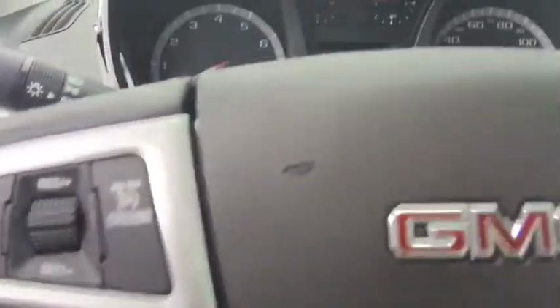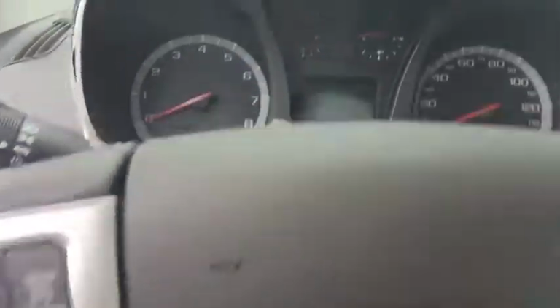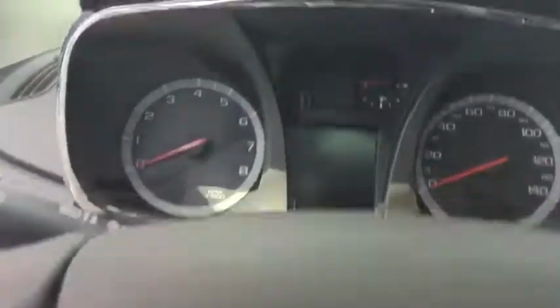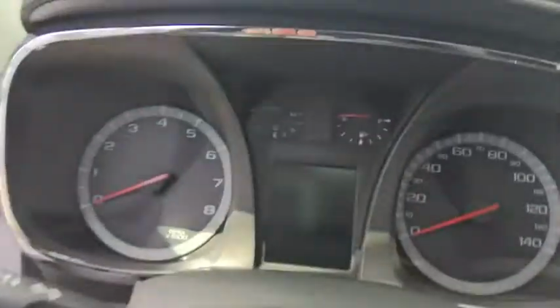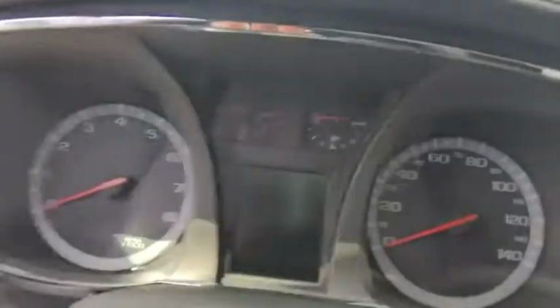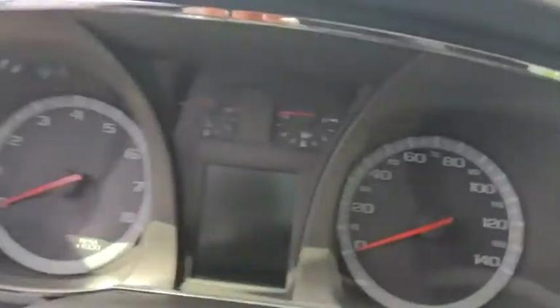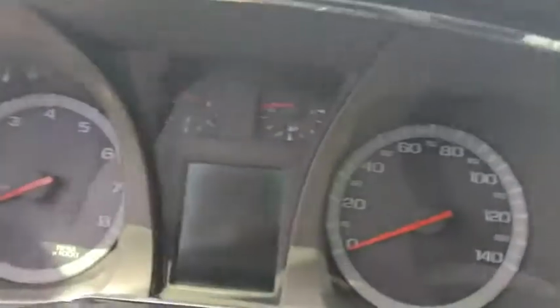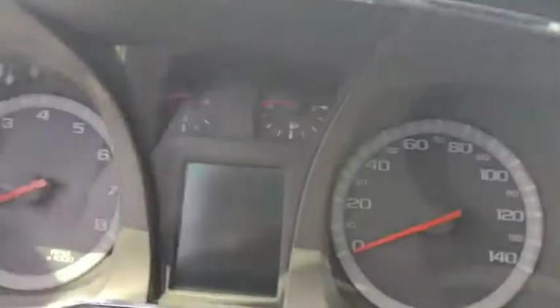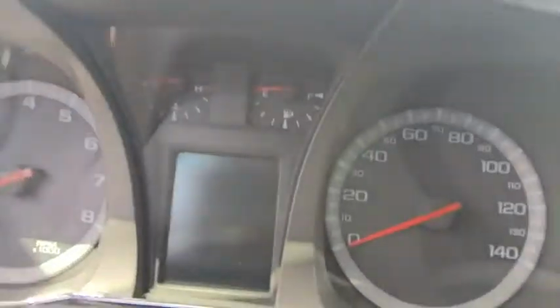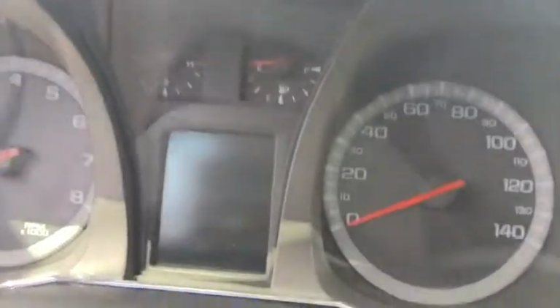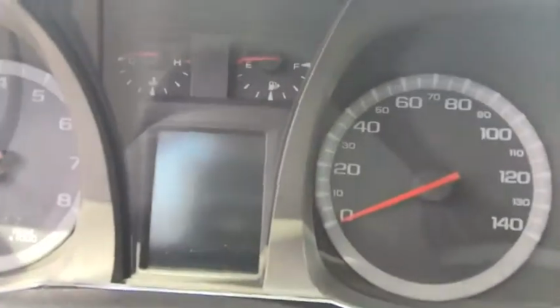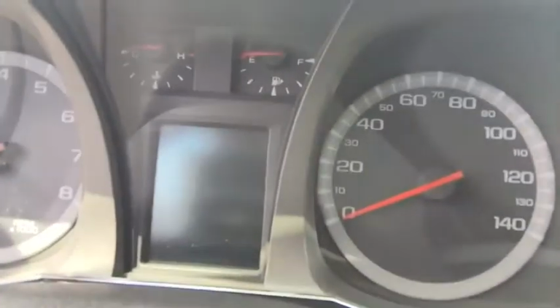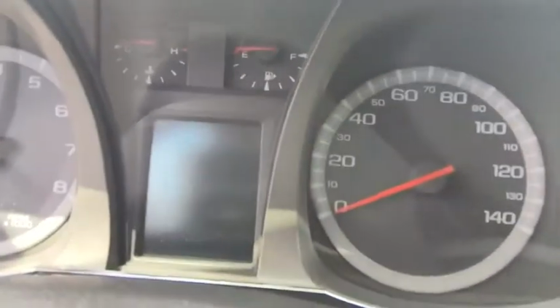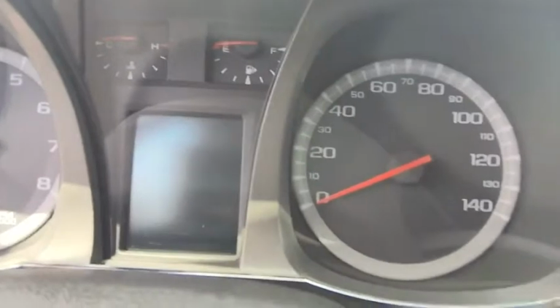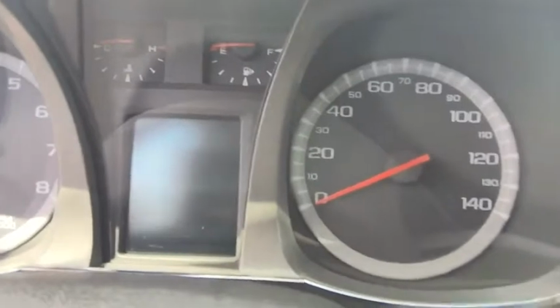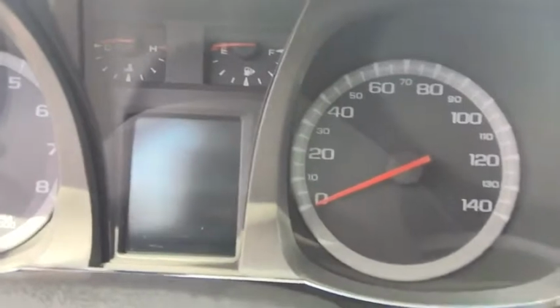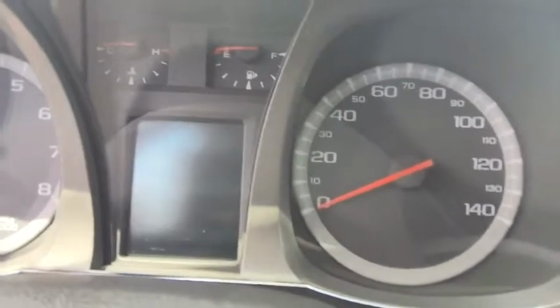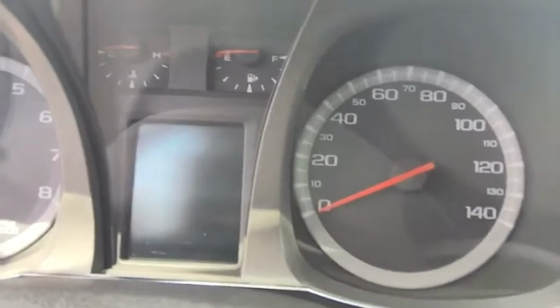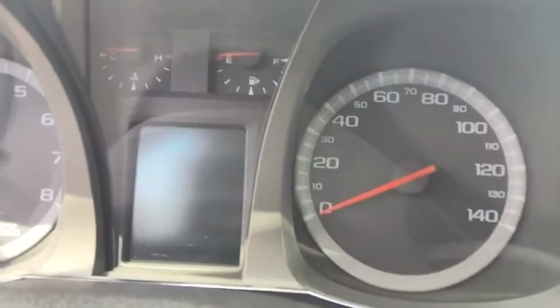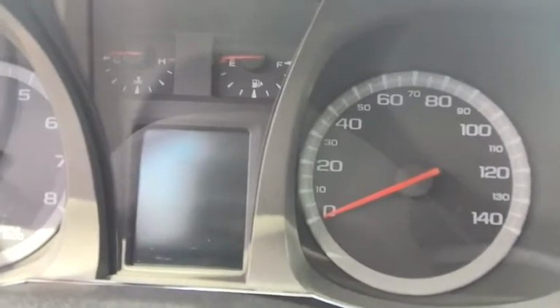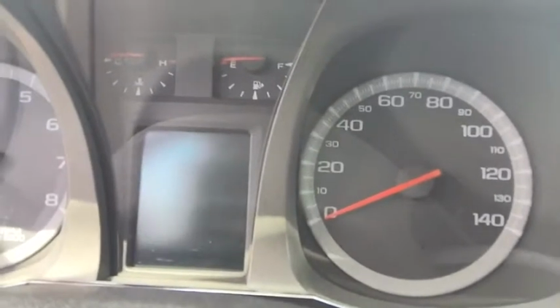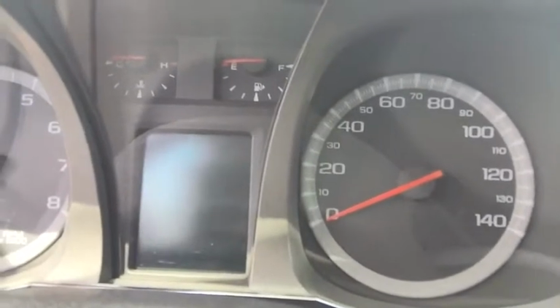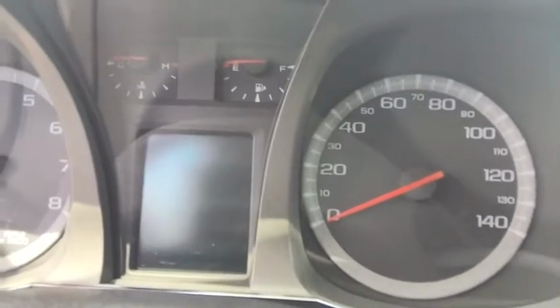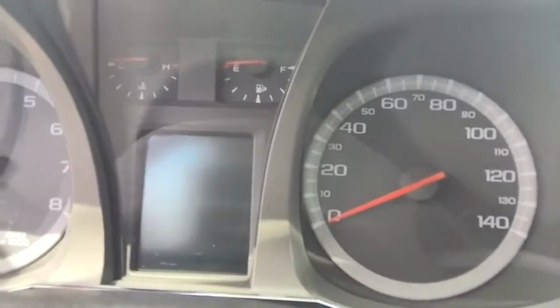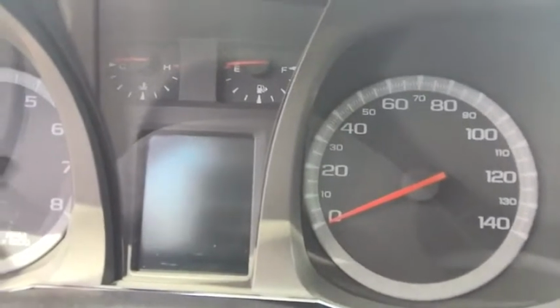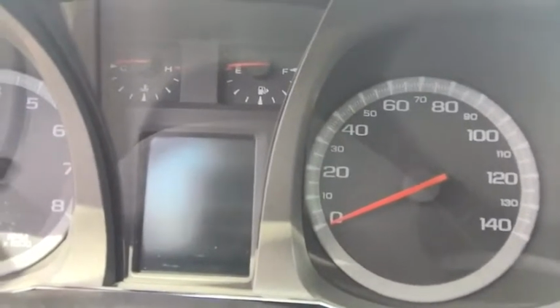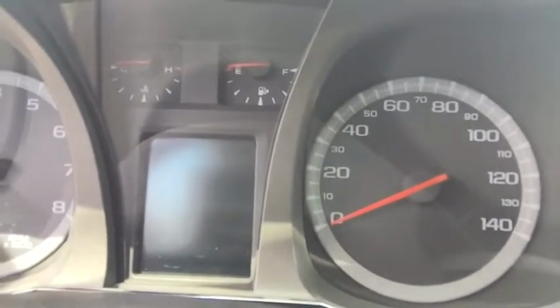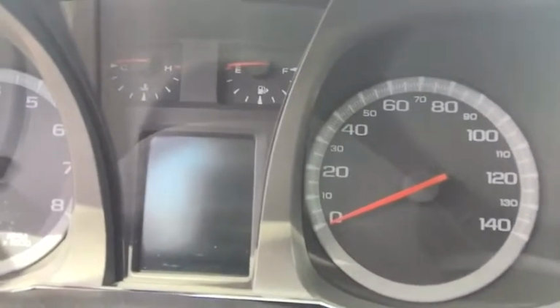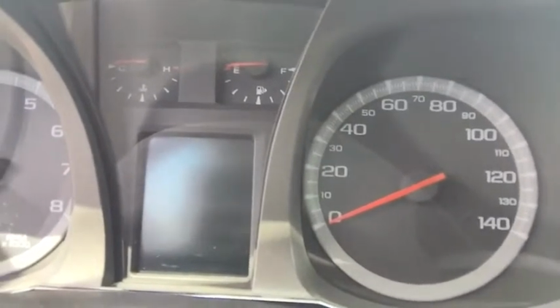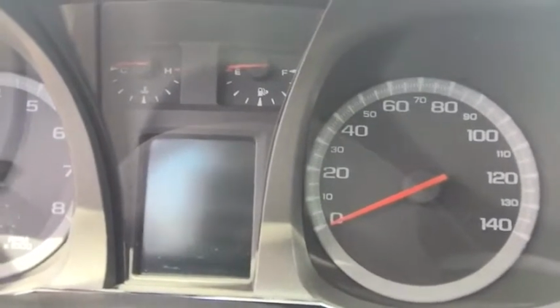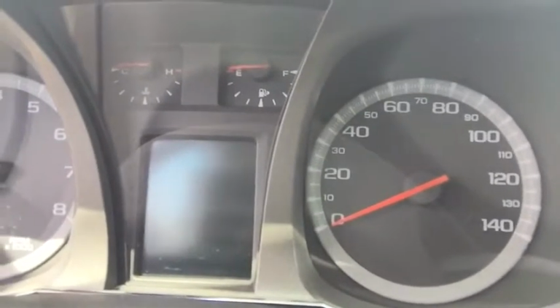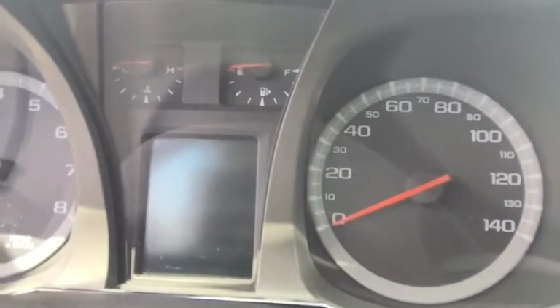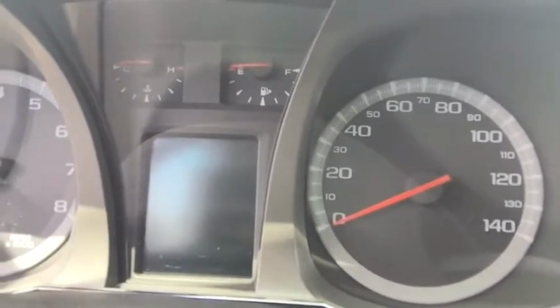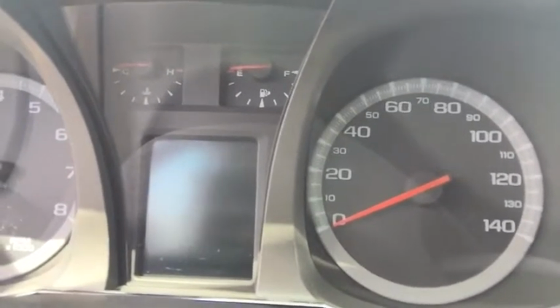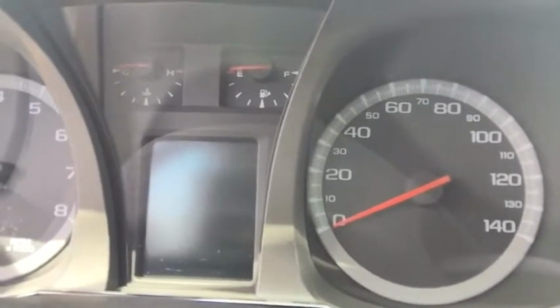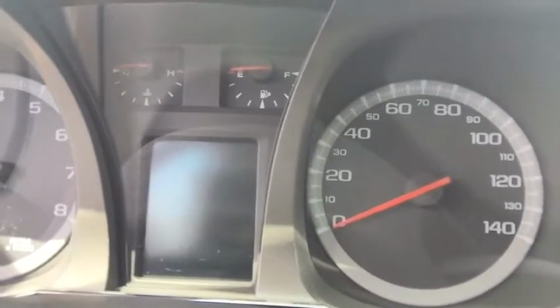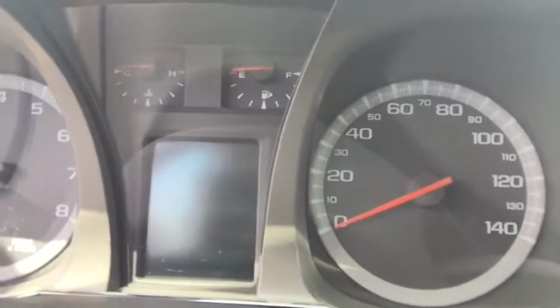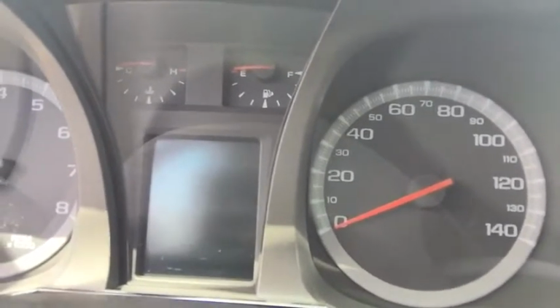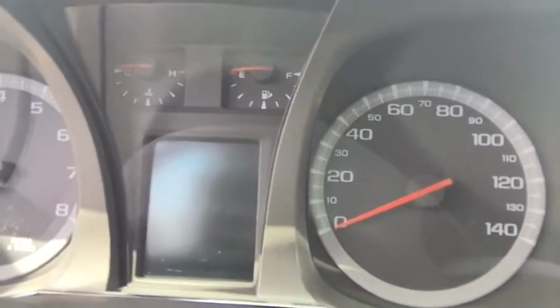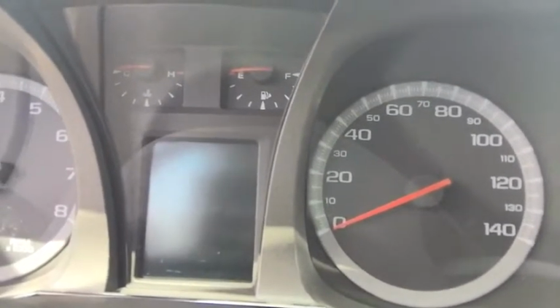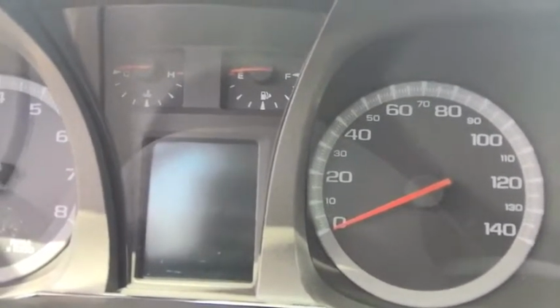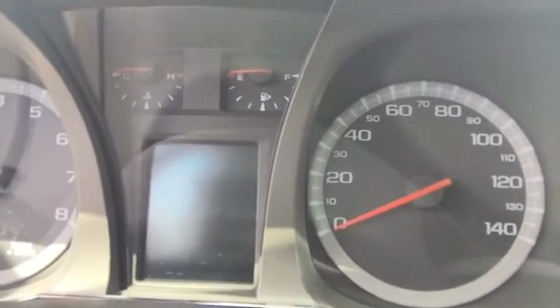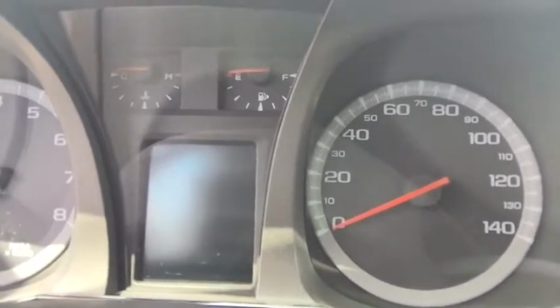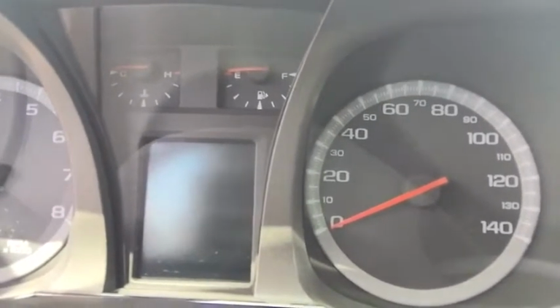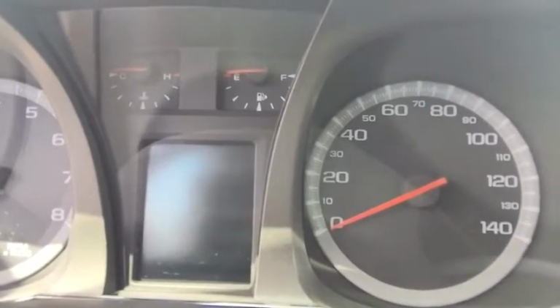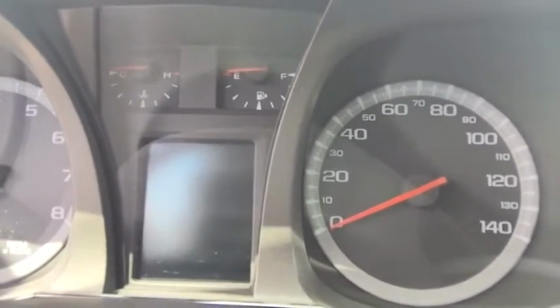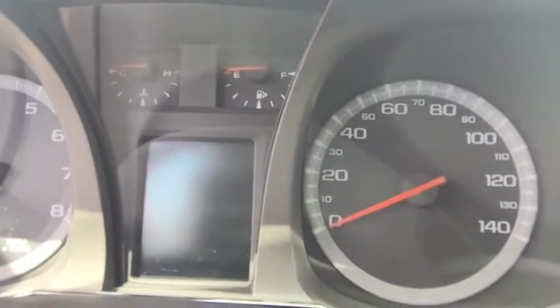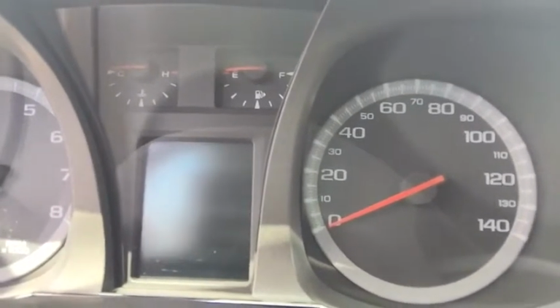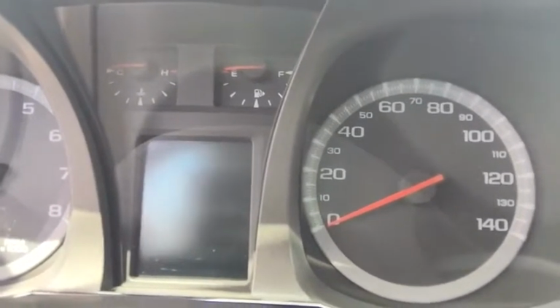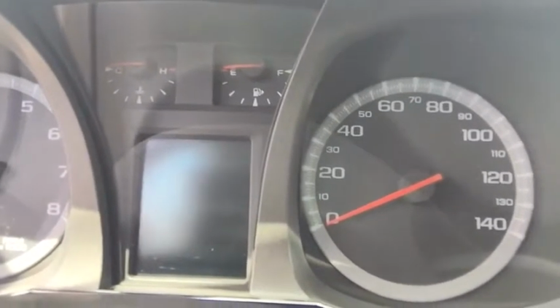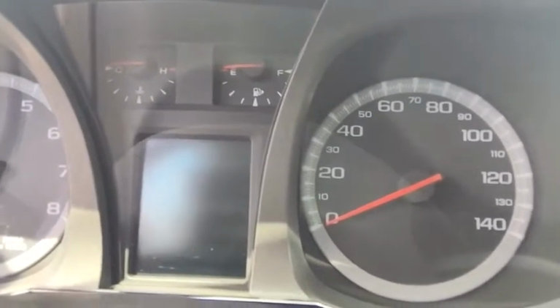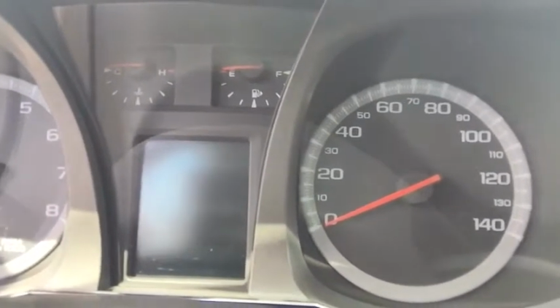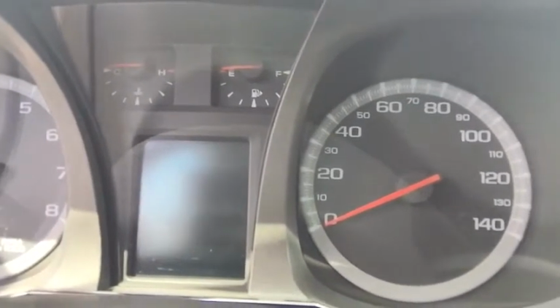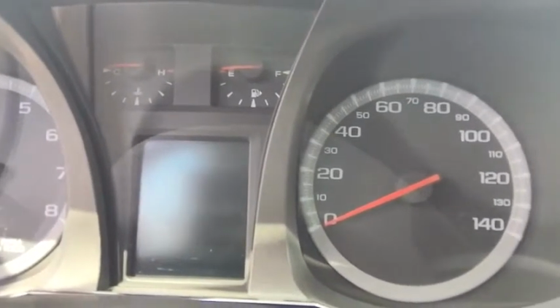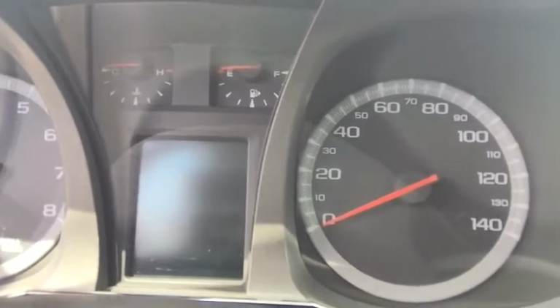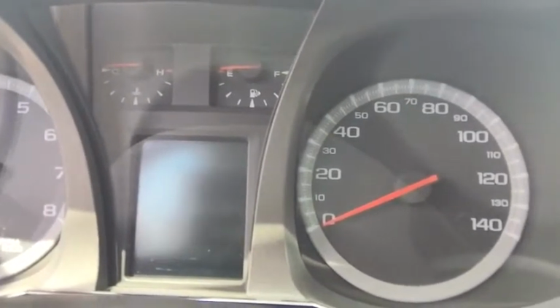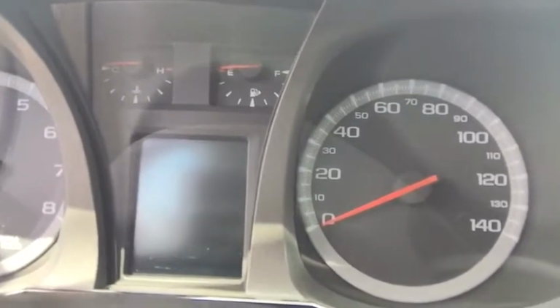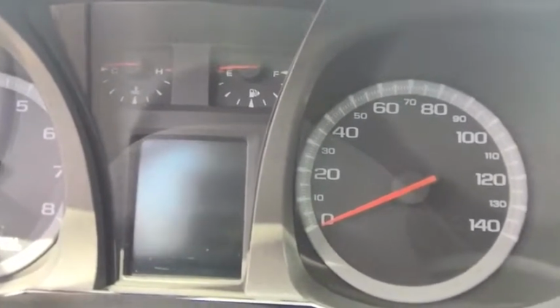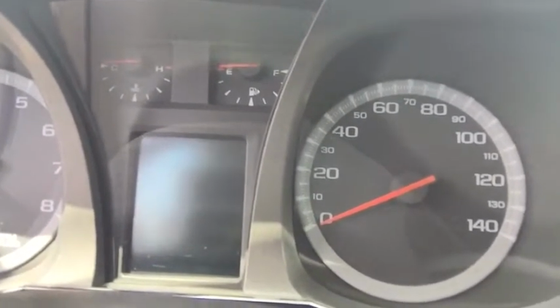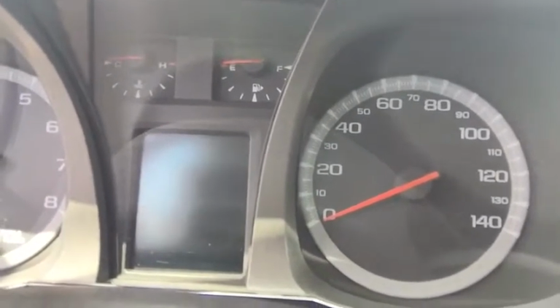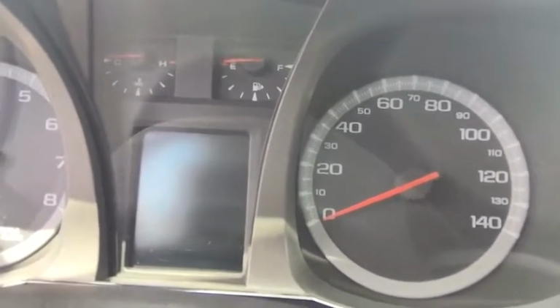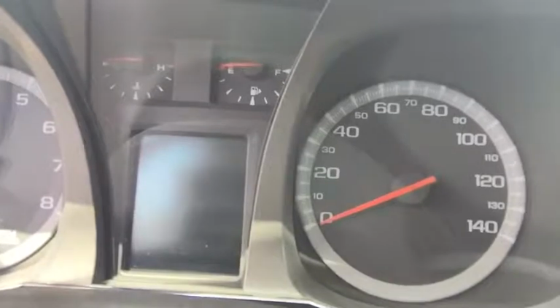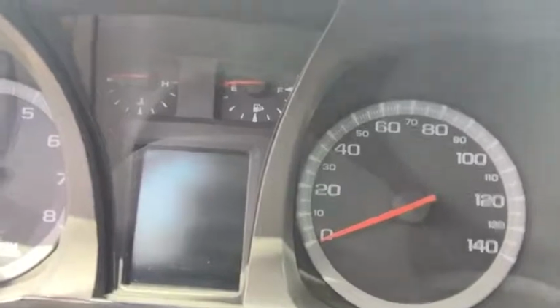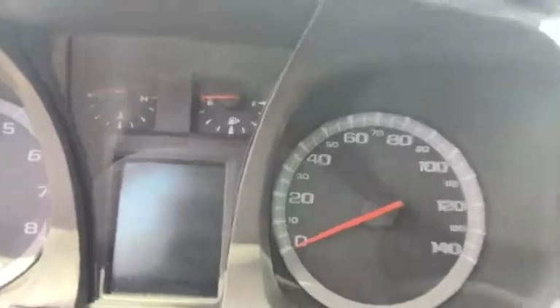Moving on to the screen in the center of your dash, this is your driver information center. This will give you basic vehicle diagnostics along with trip information and fuel information.